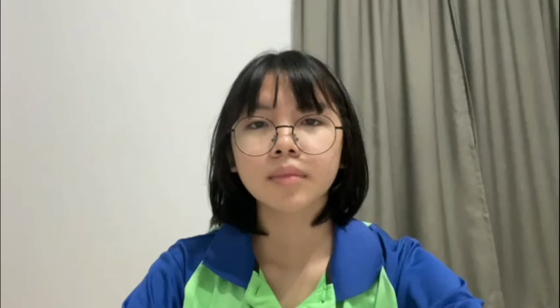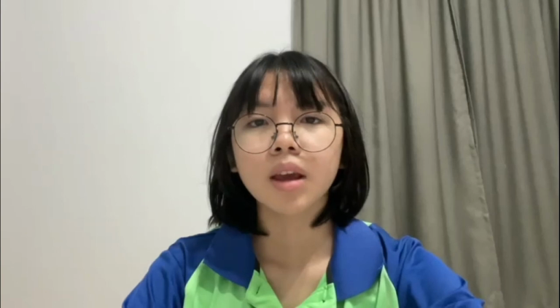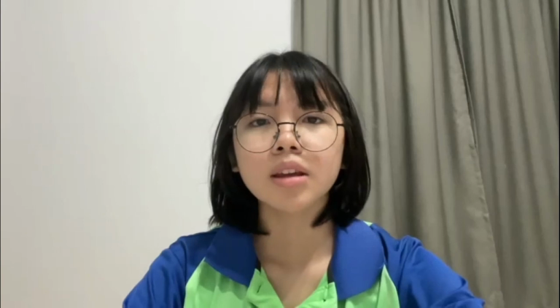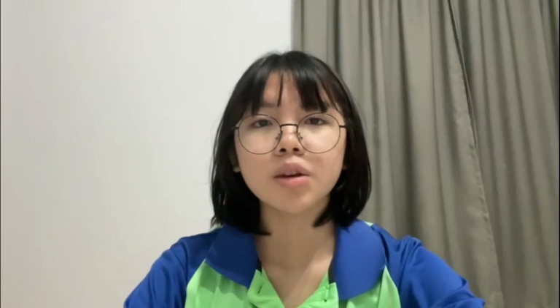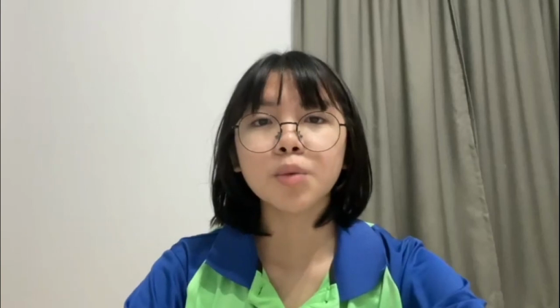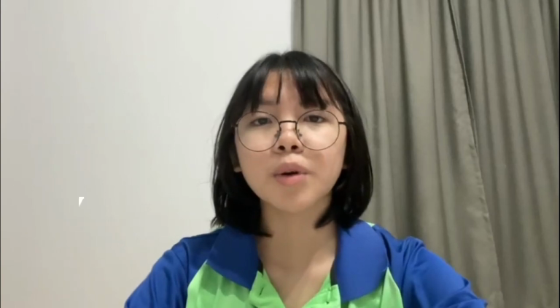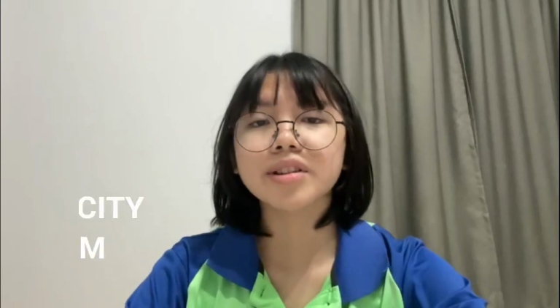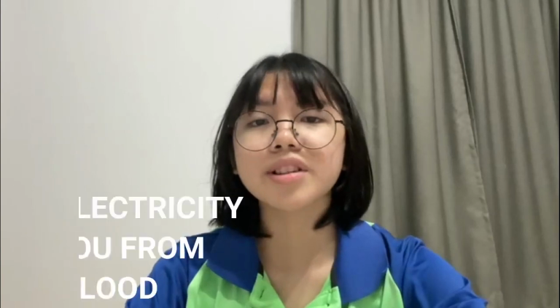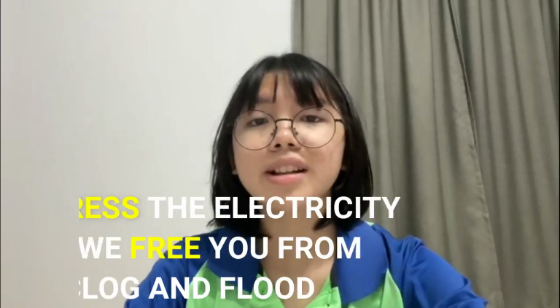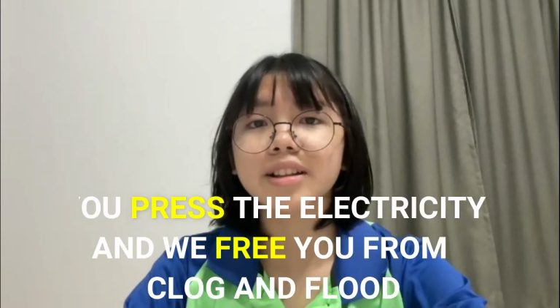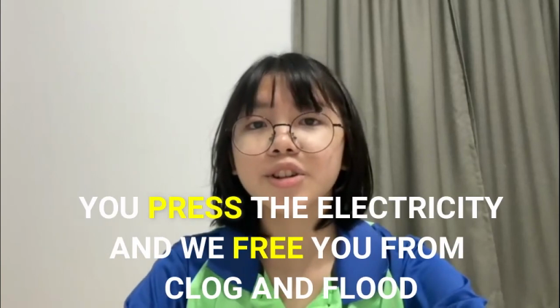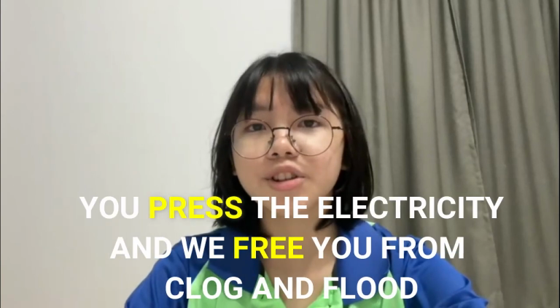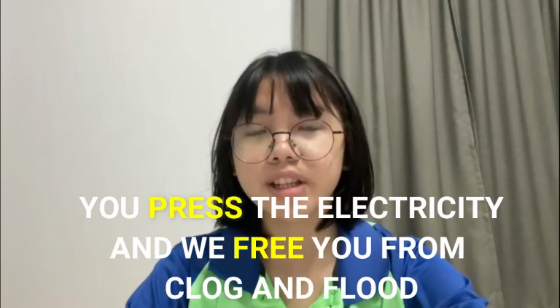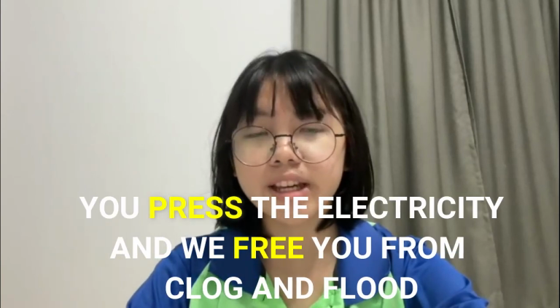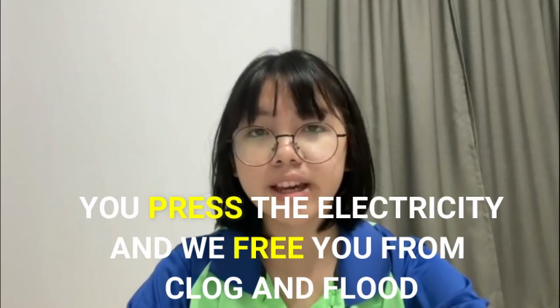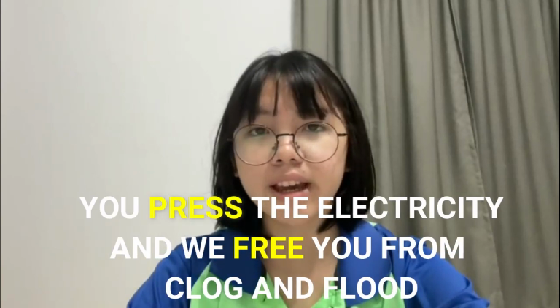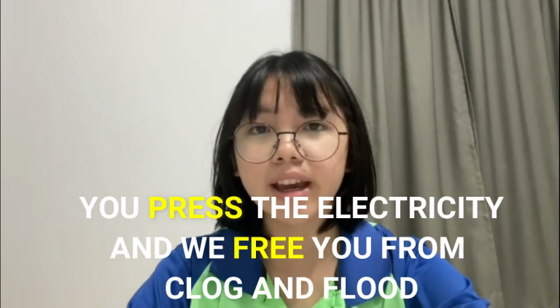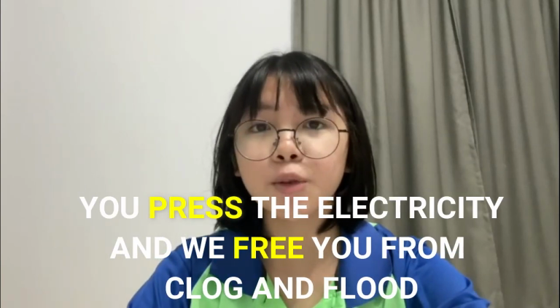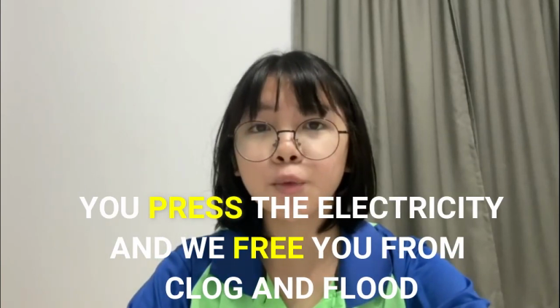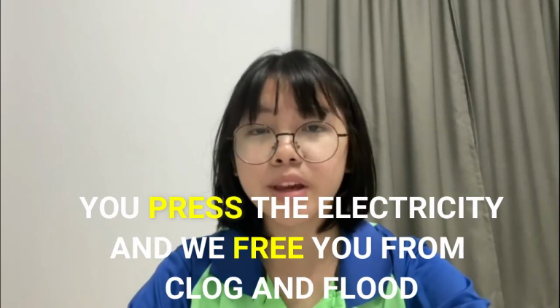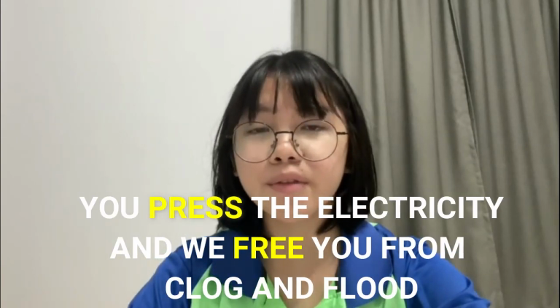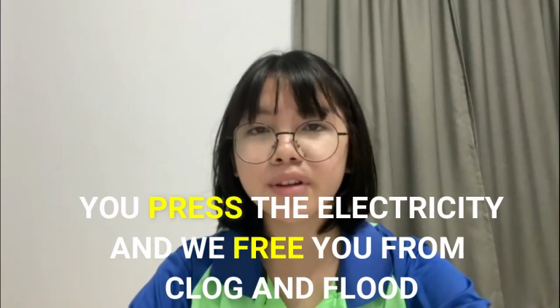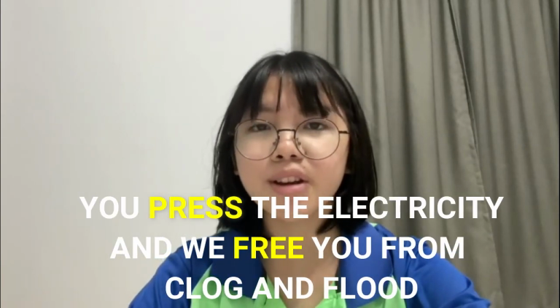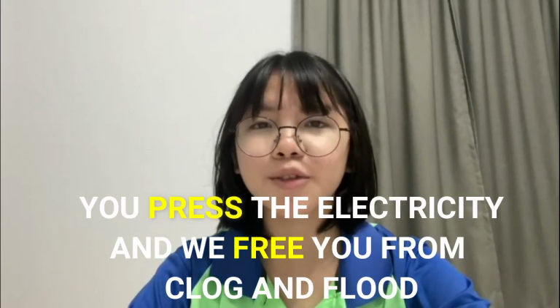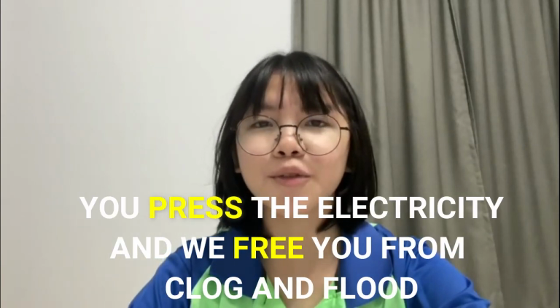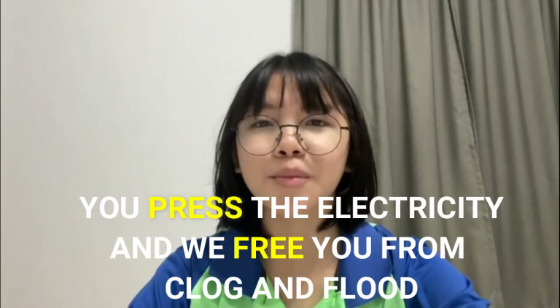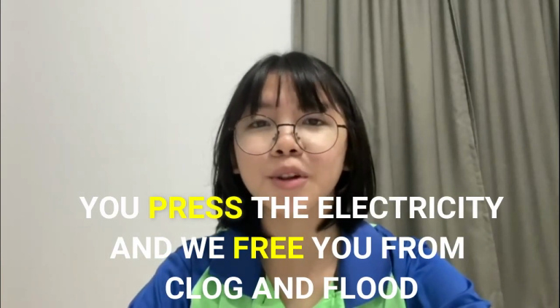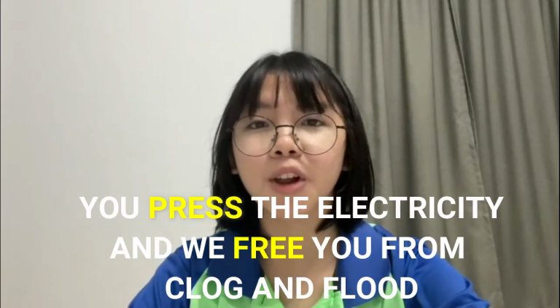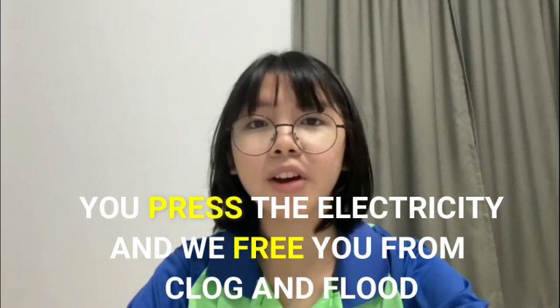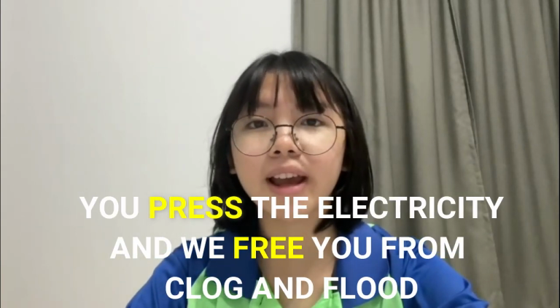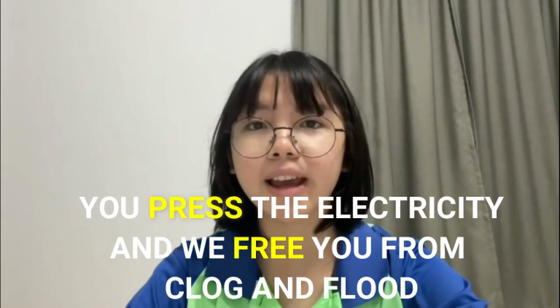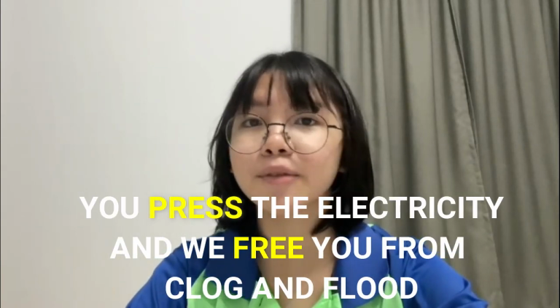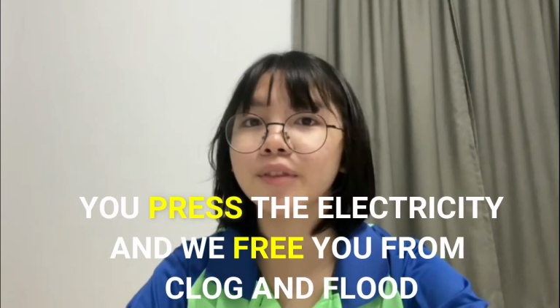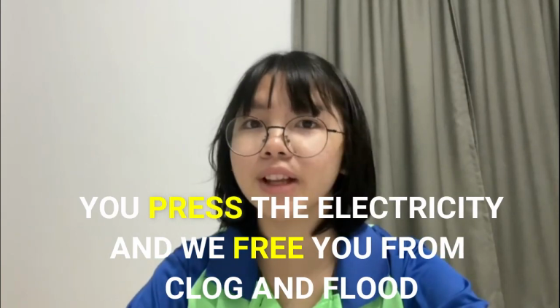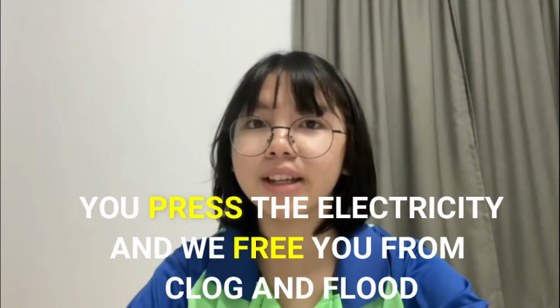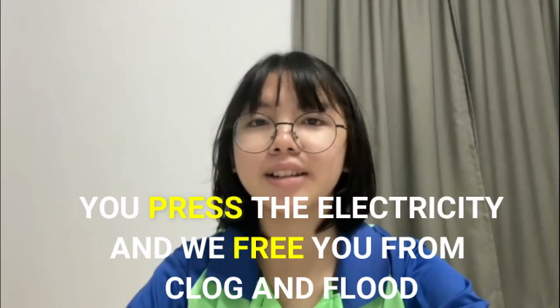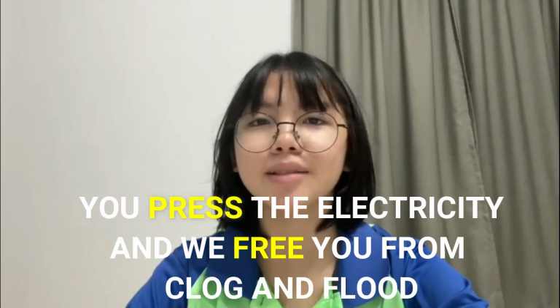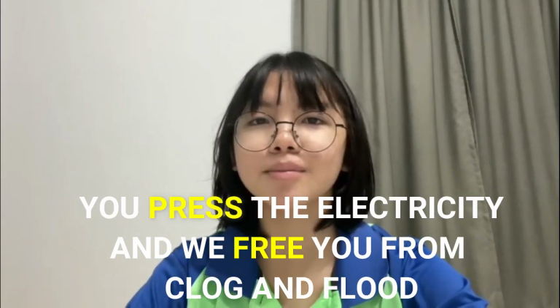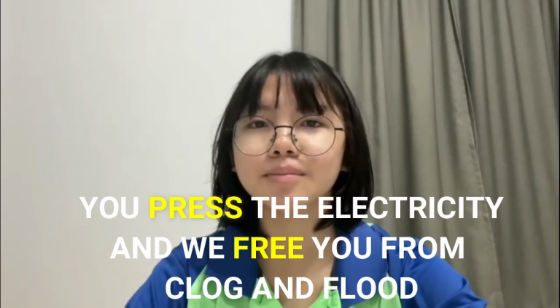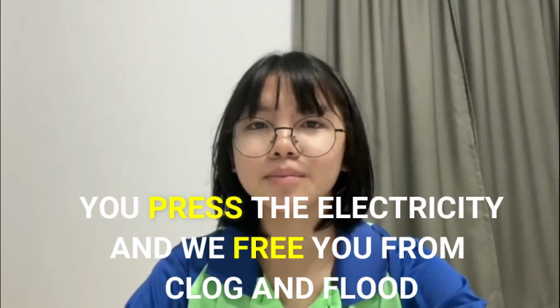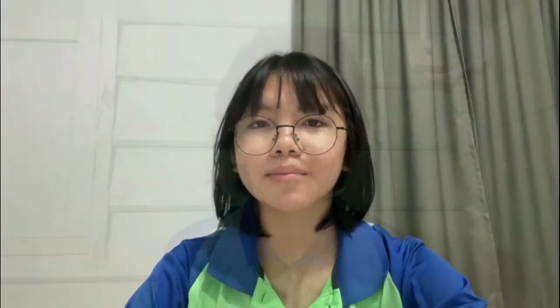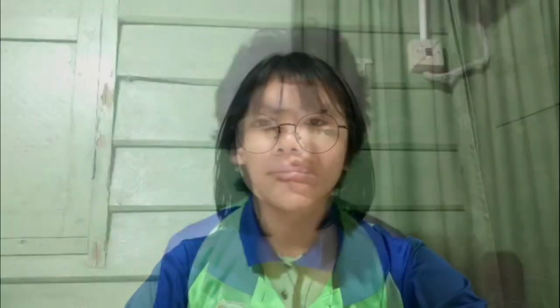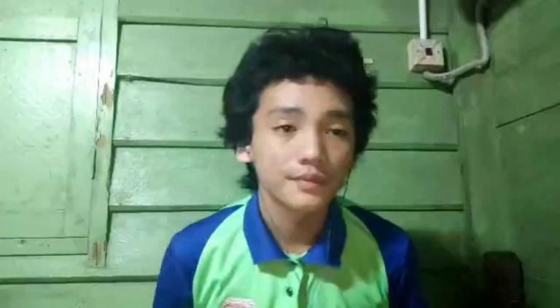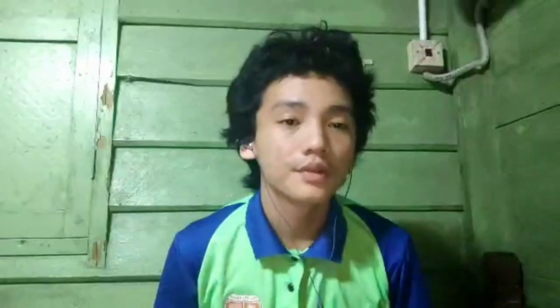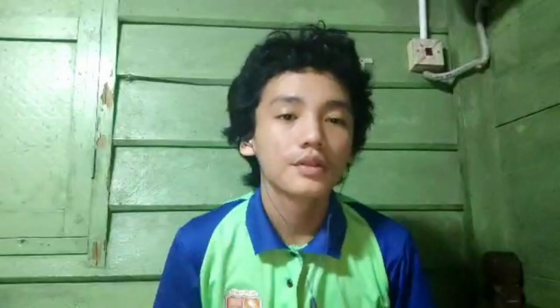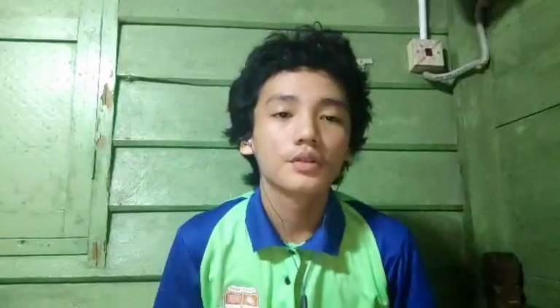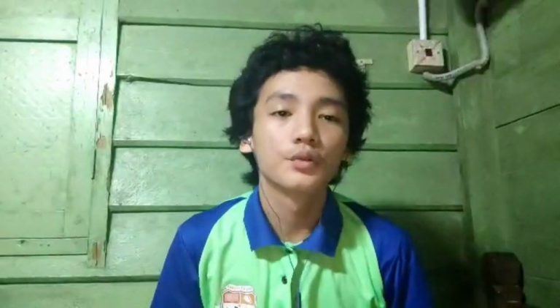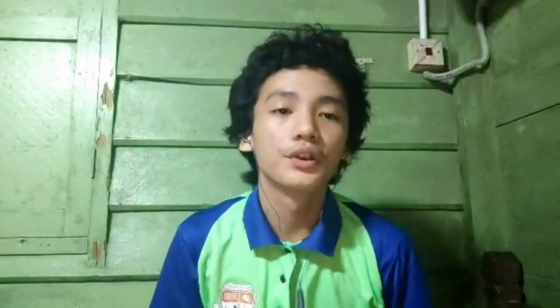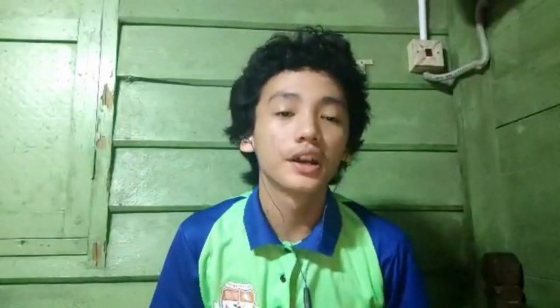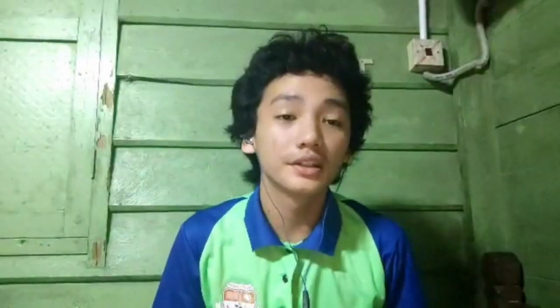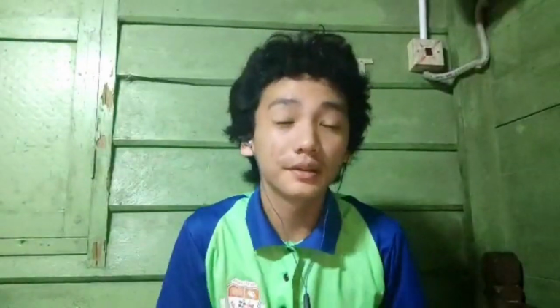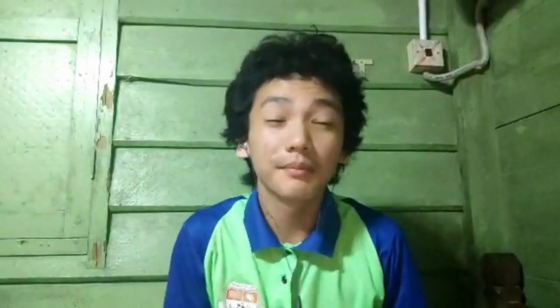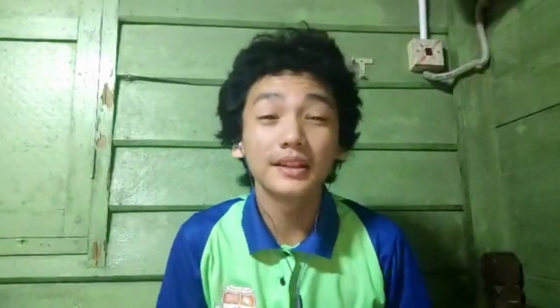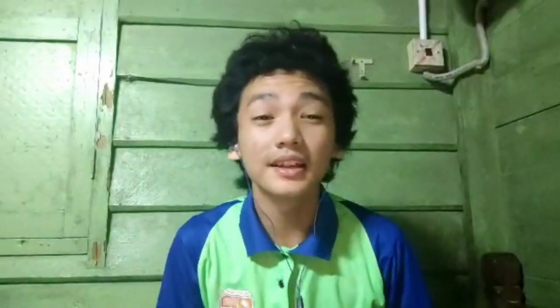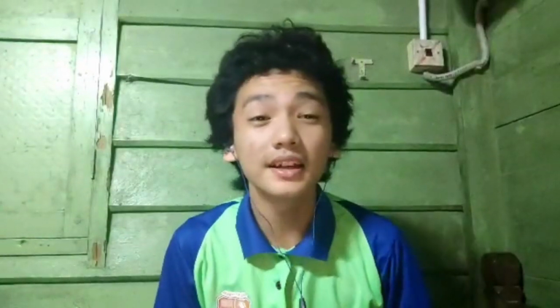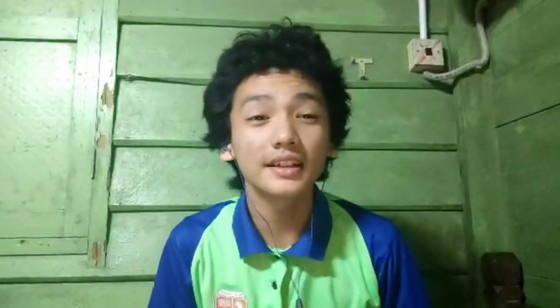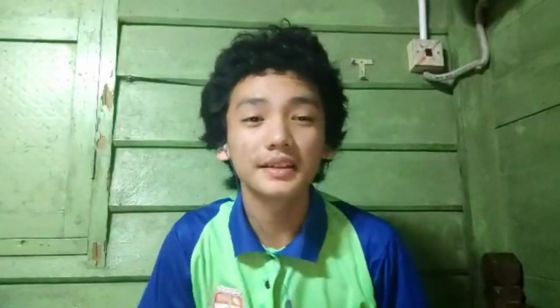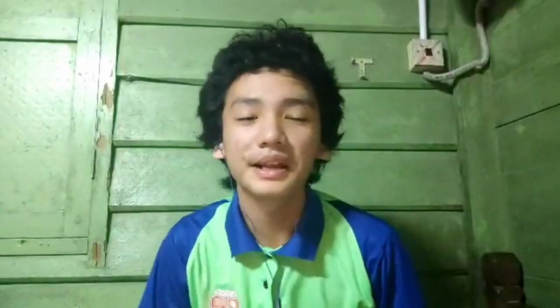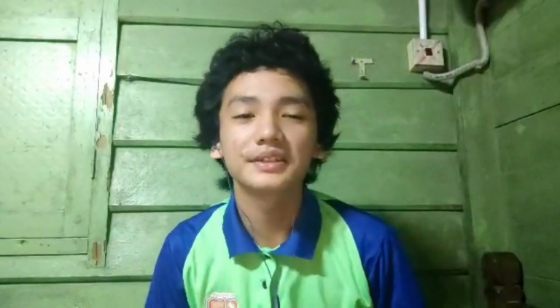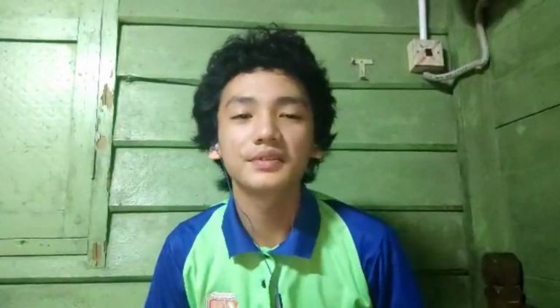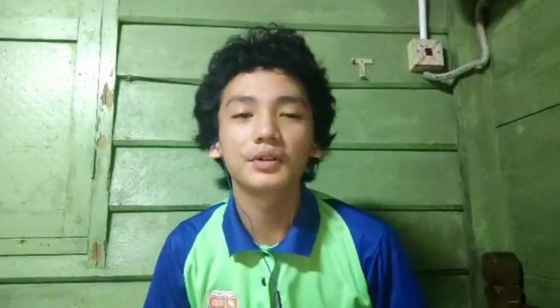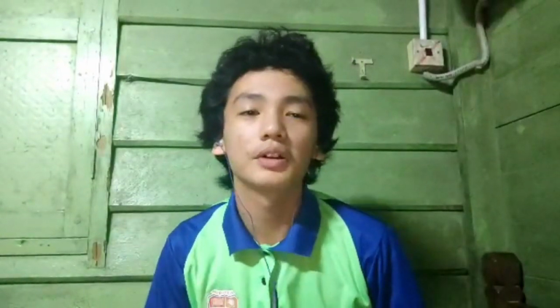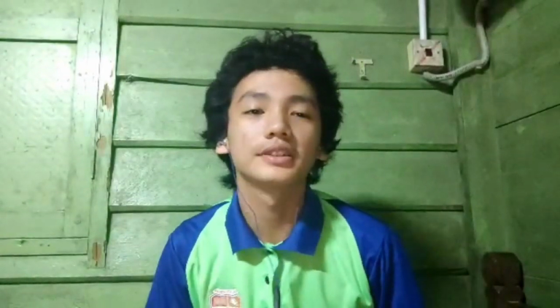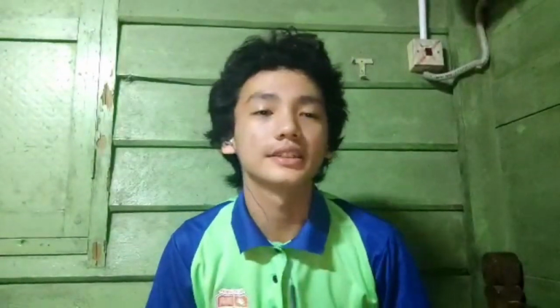You press the electricity and we free you from clog and flood. We are Team Meta — thanks for watching.